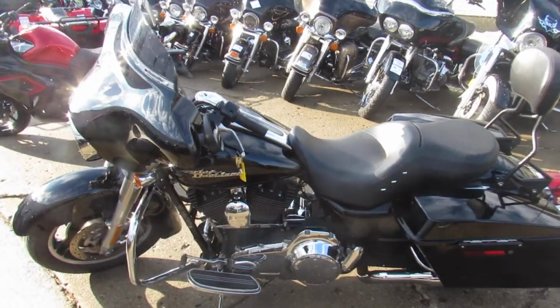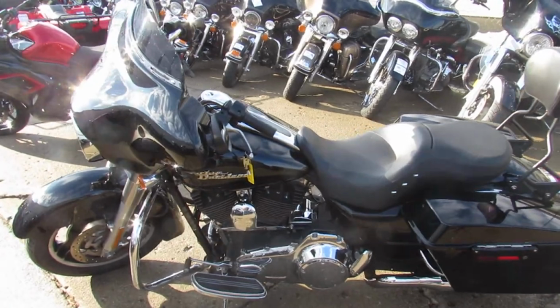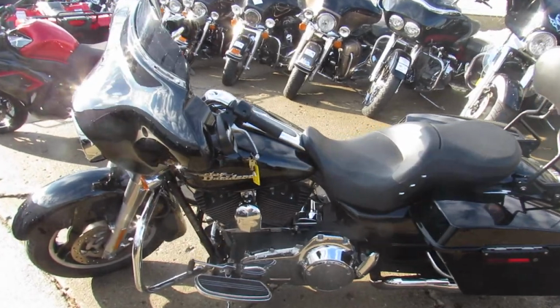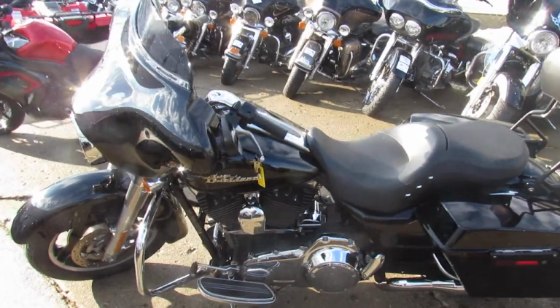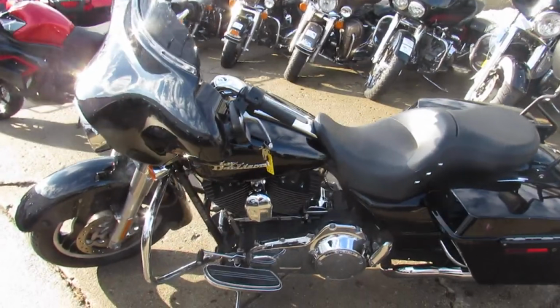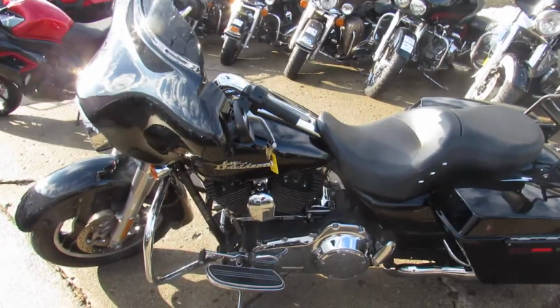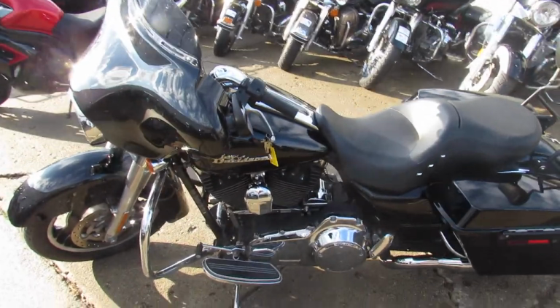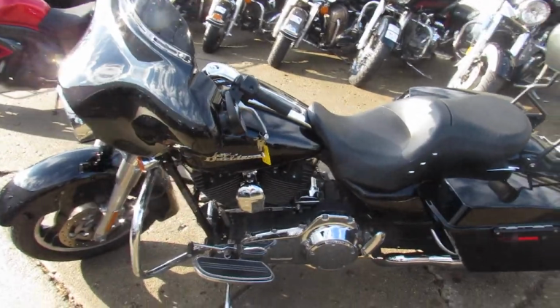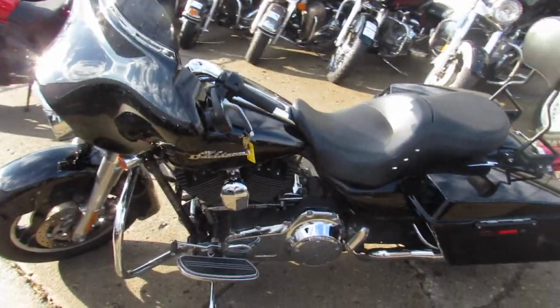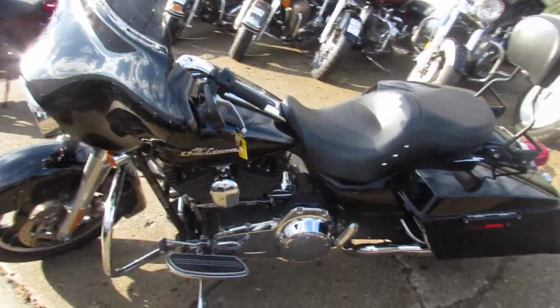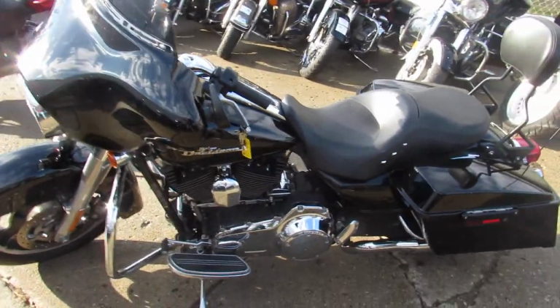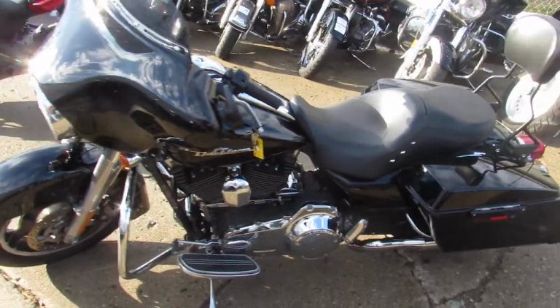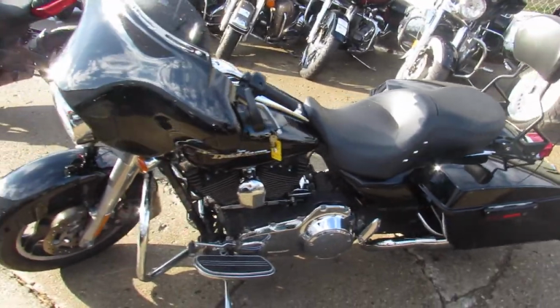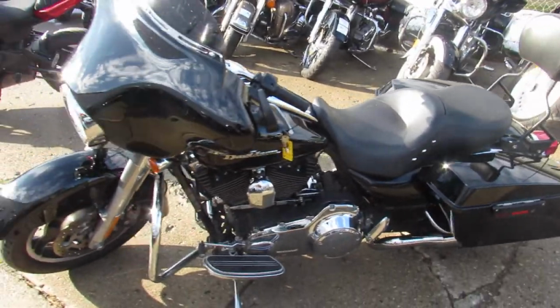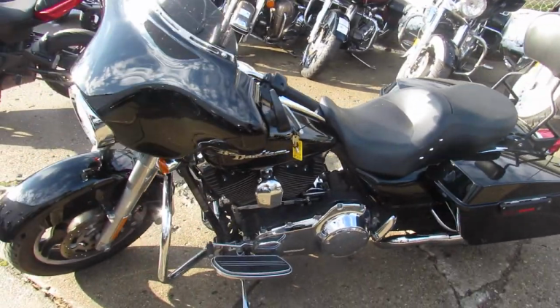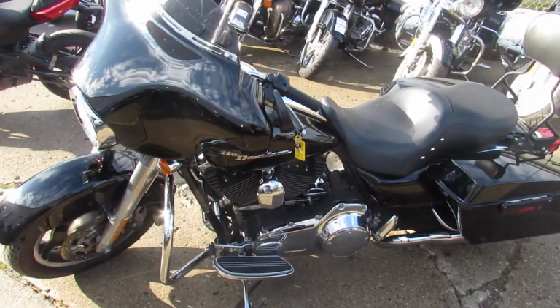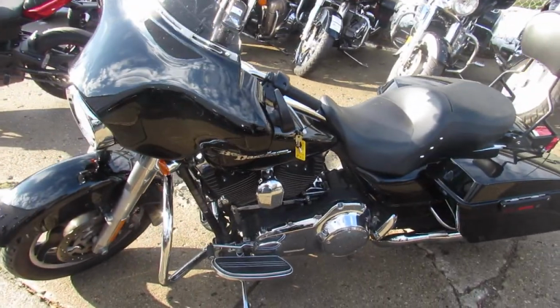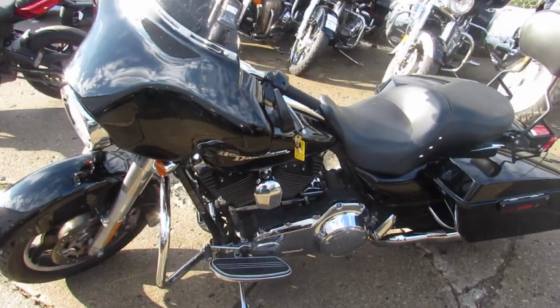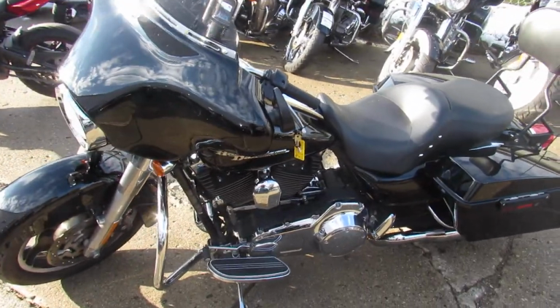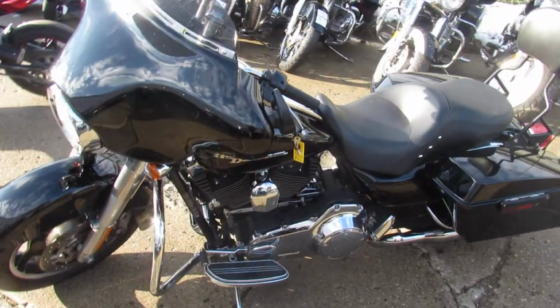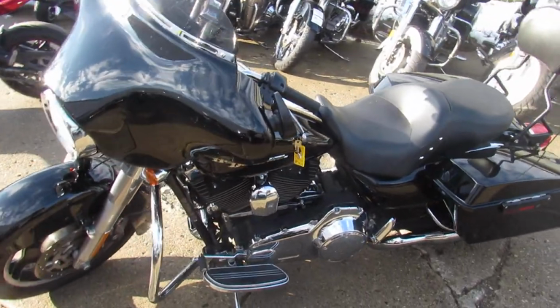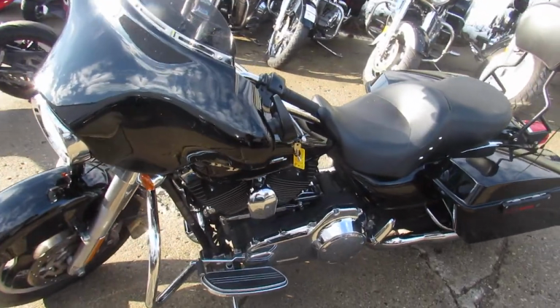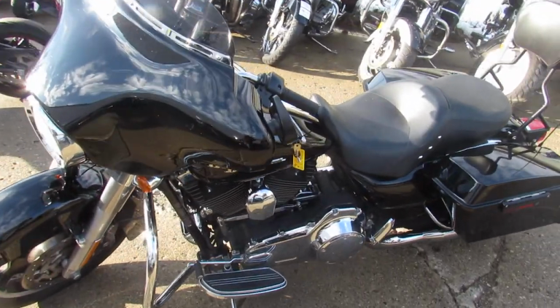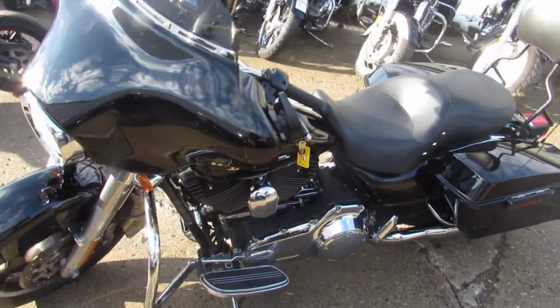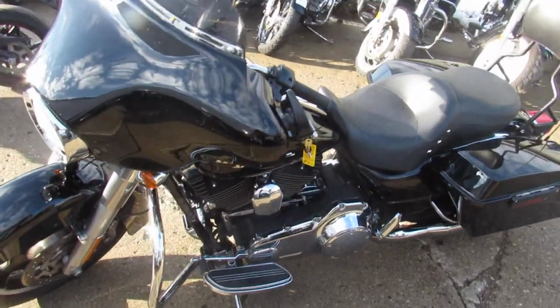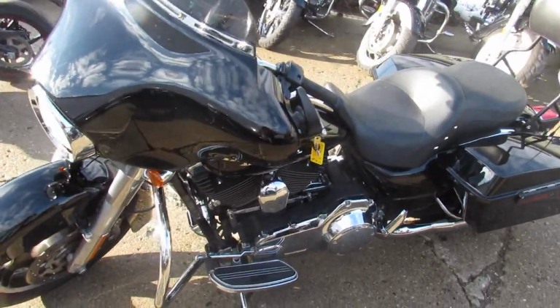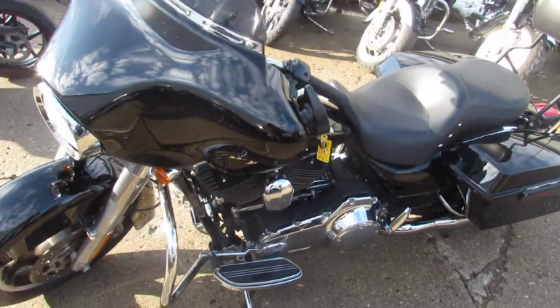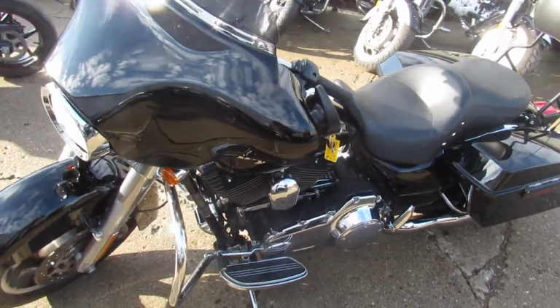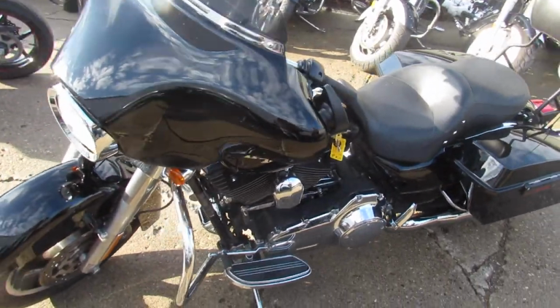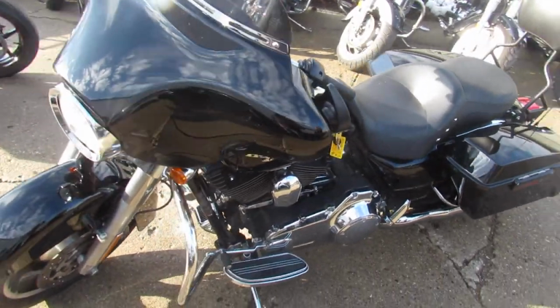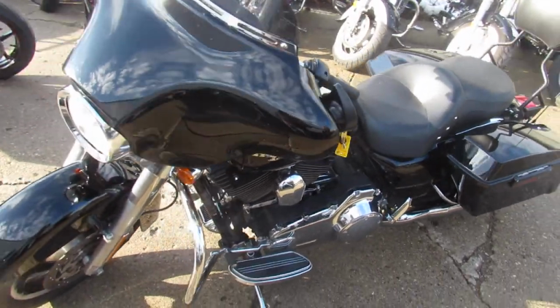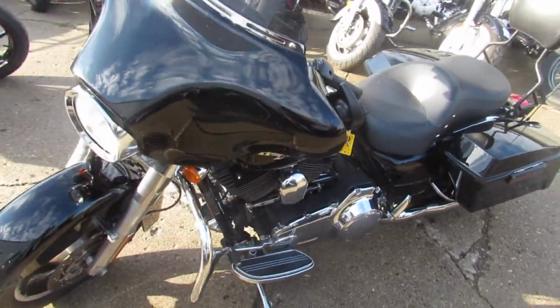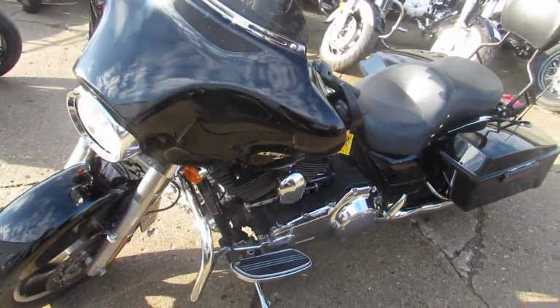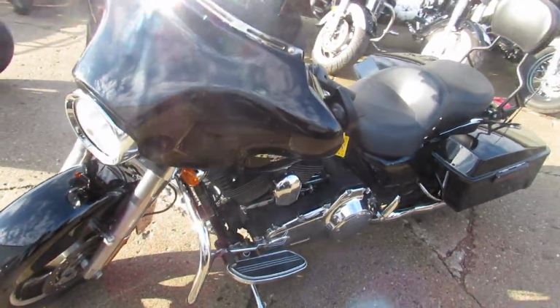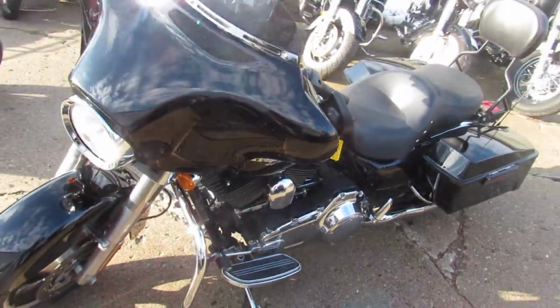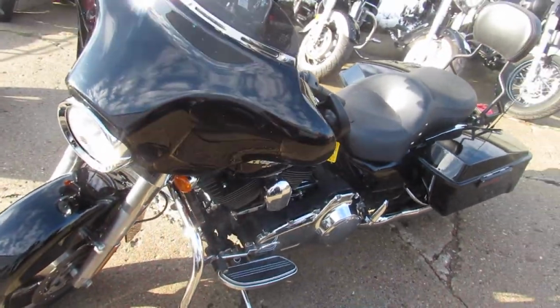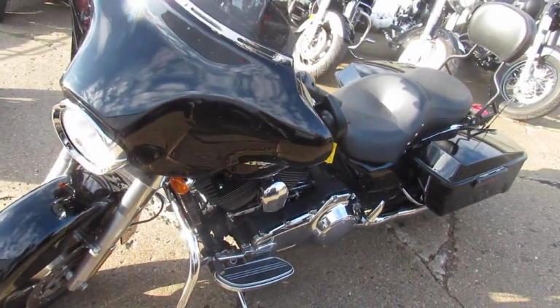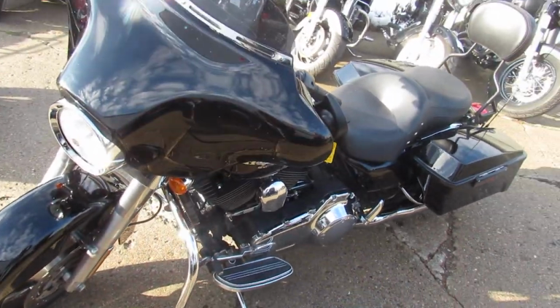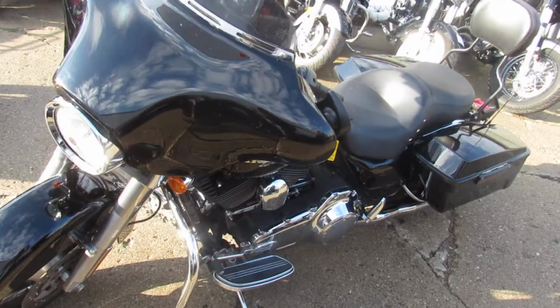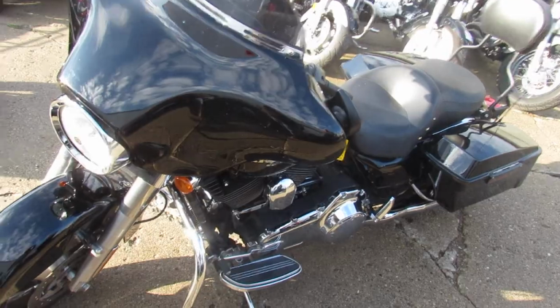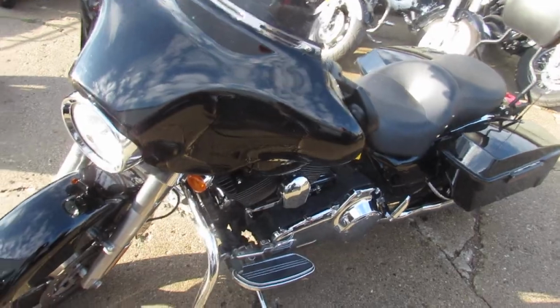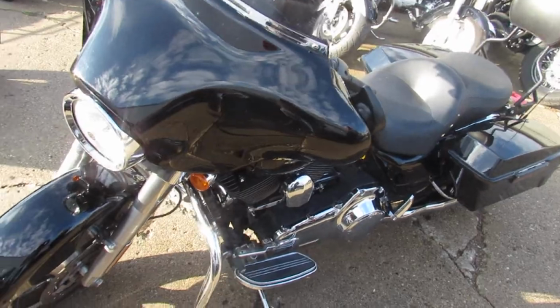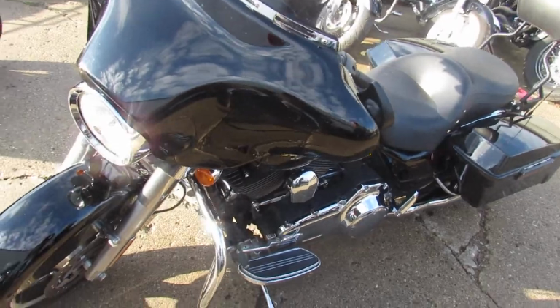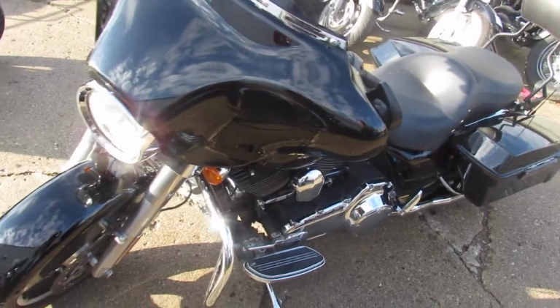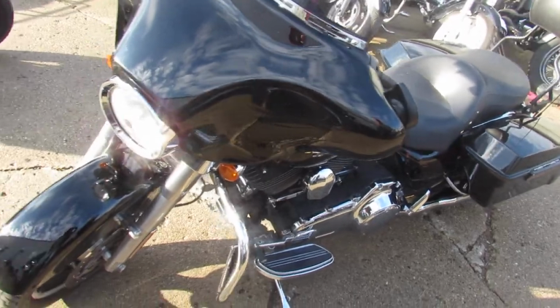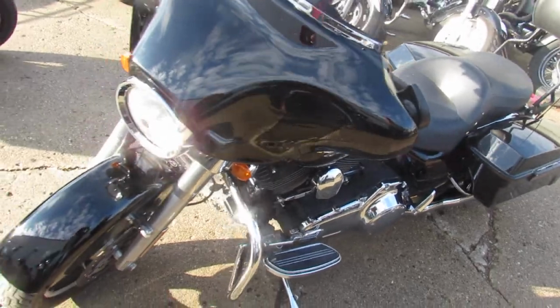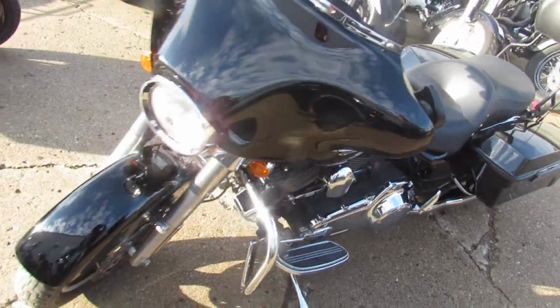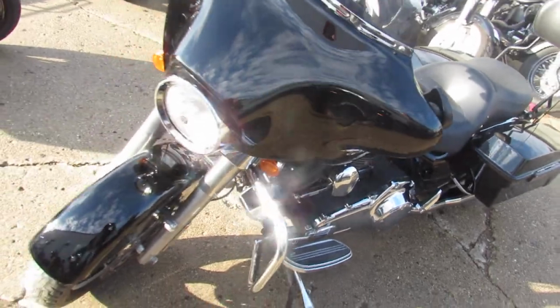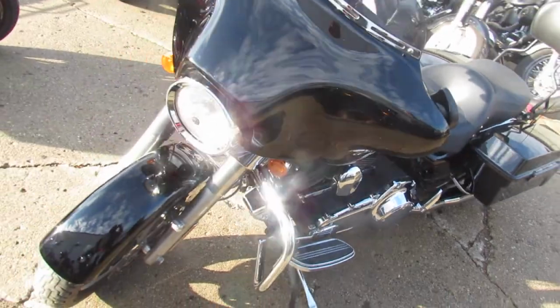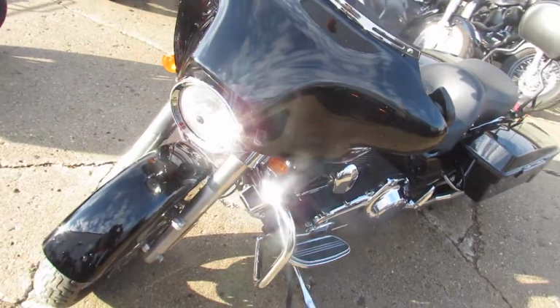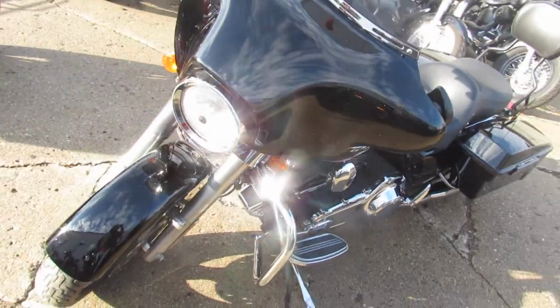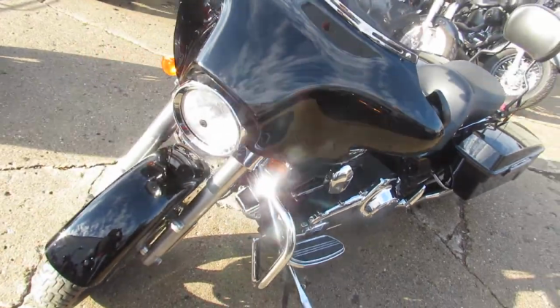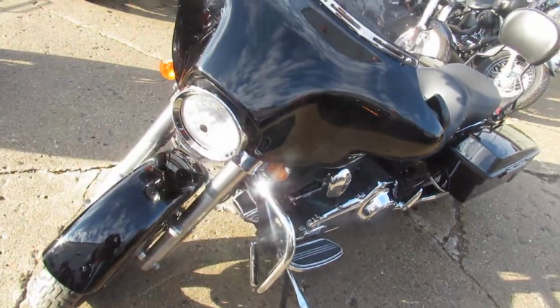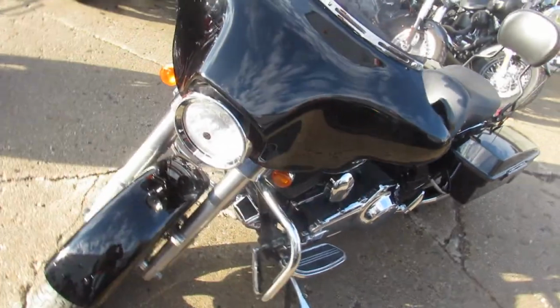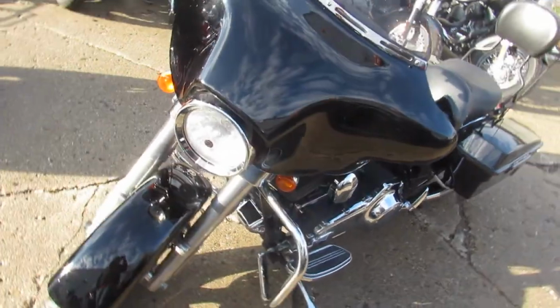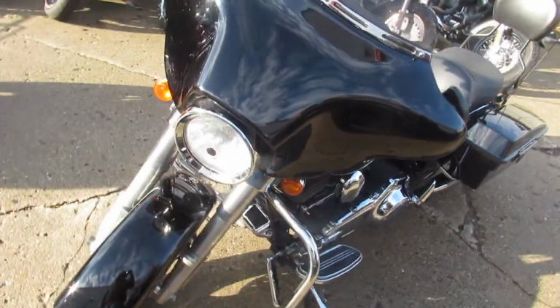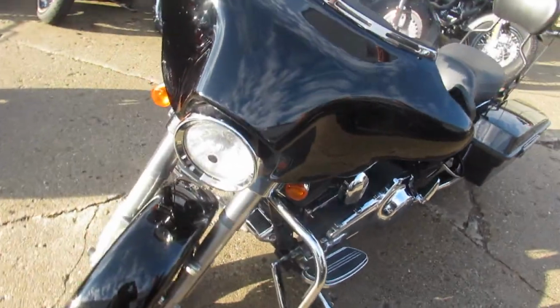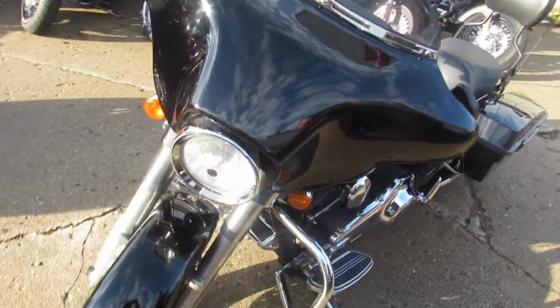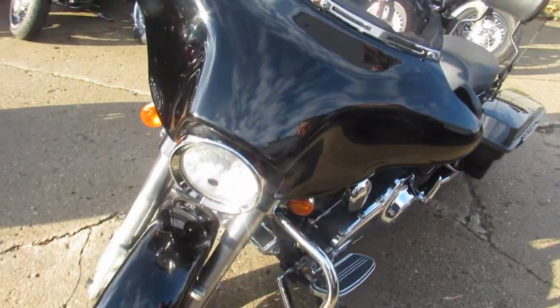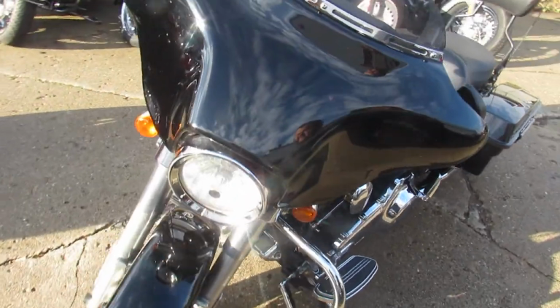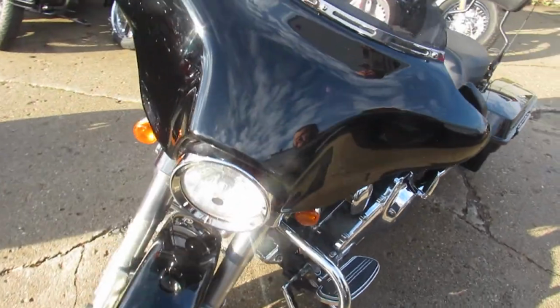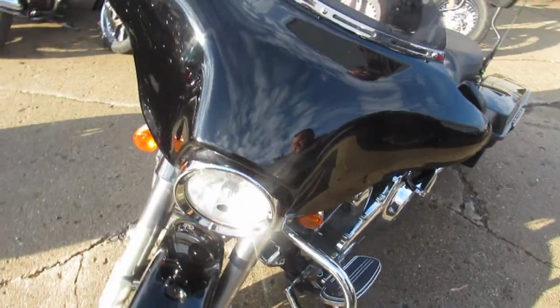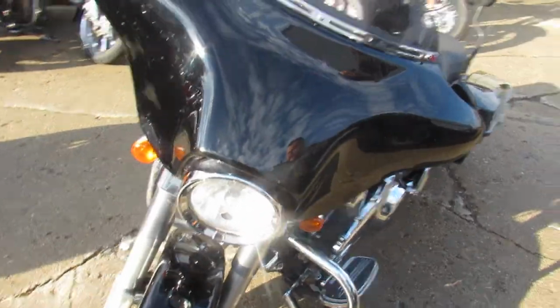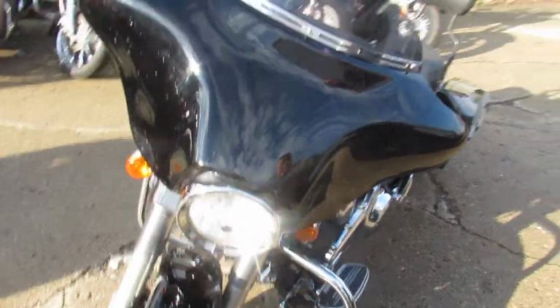Hey guys, it's ApprovalPowerSports.com here. We got guaranteed financing. We can assist with shipping nationwide. I got out of state financing.